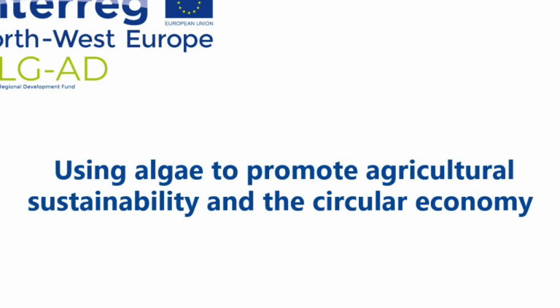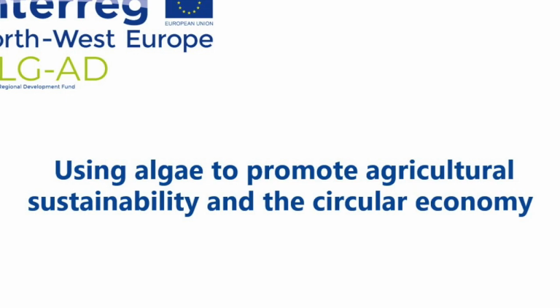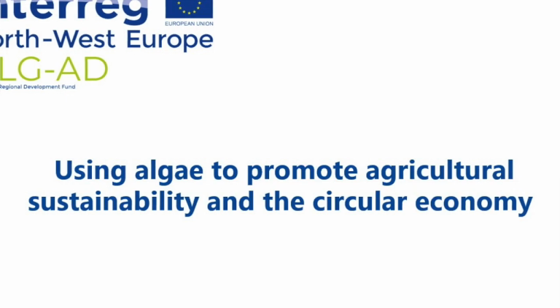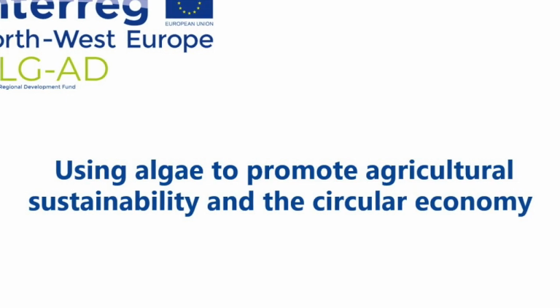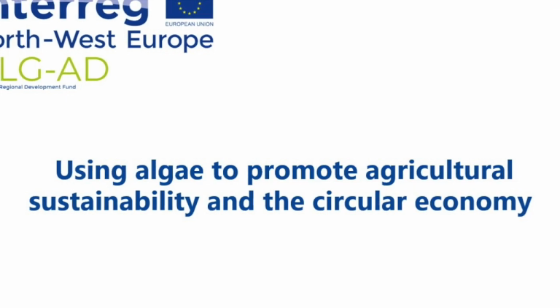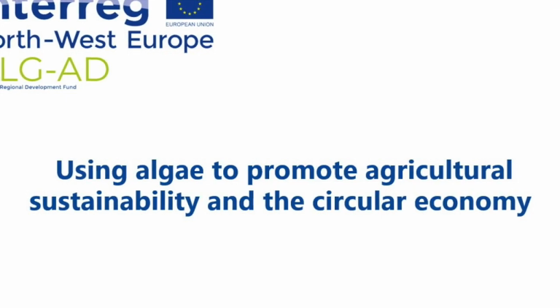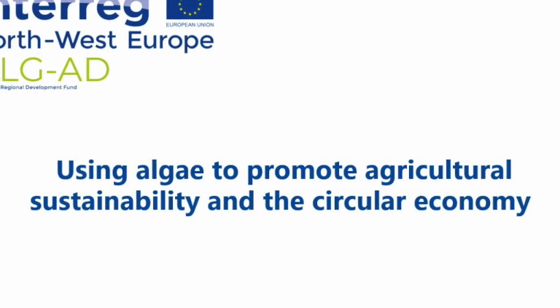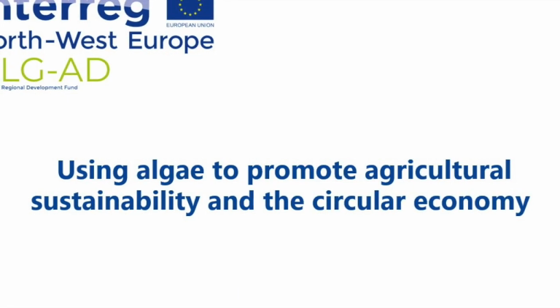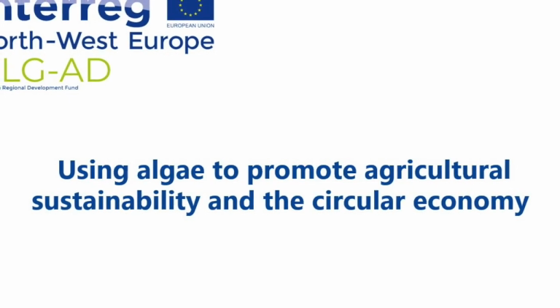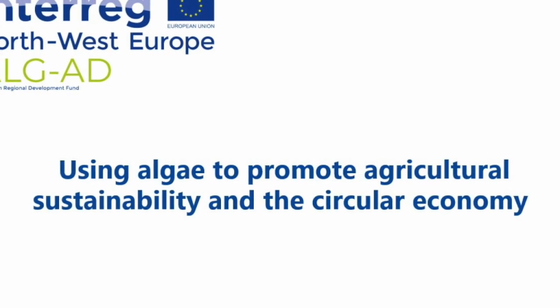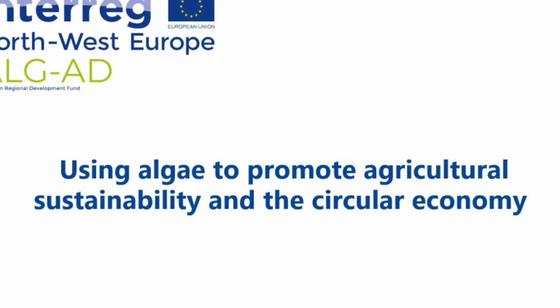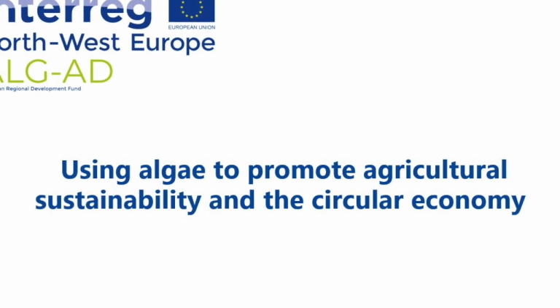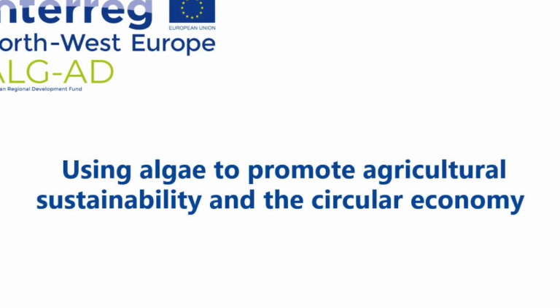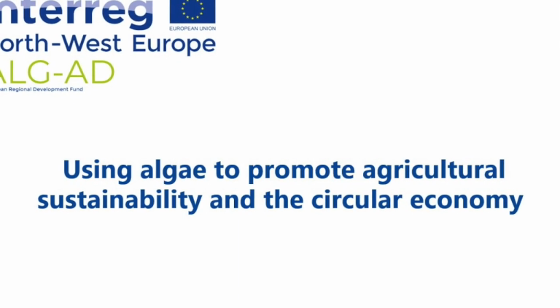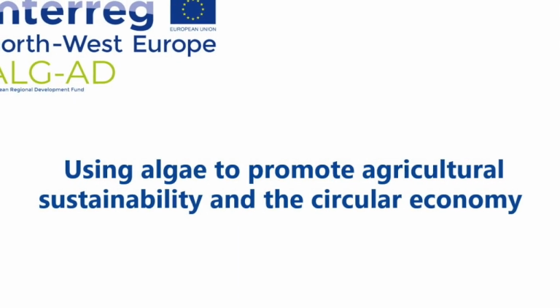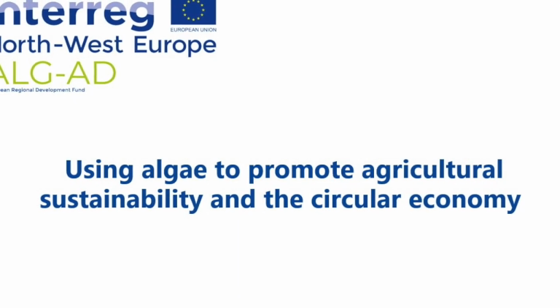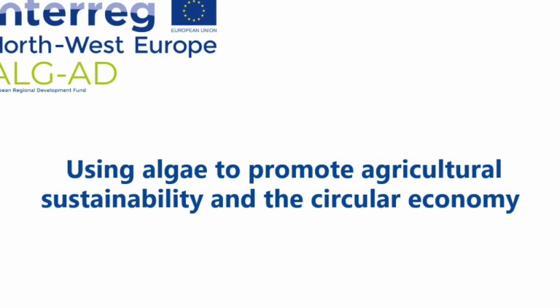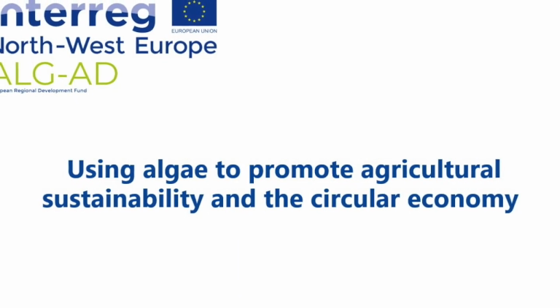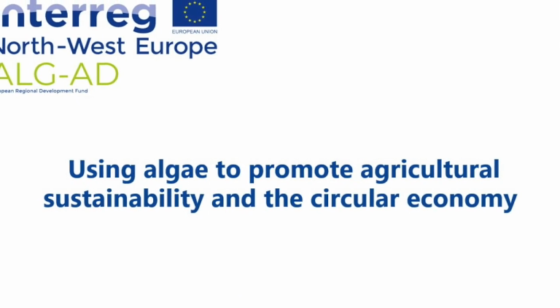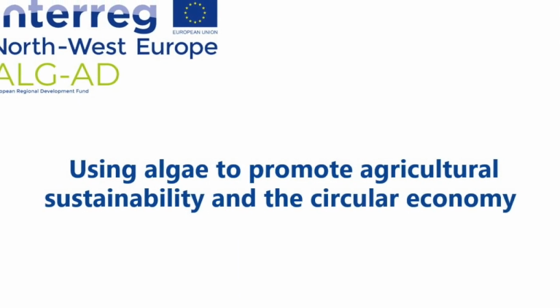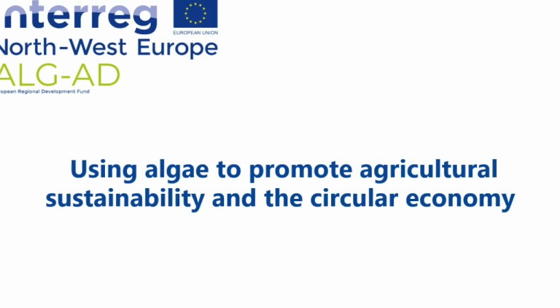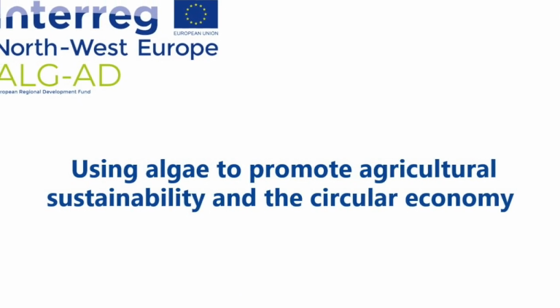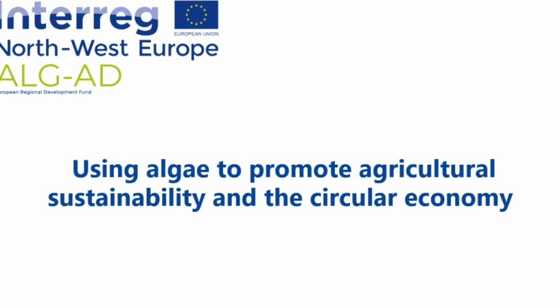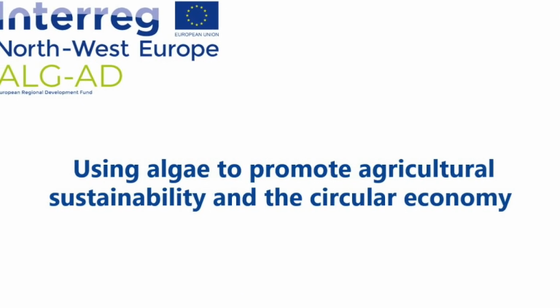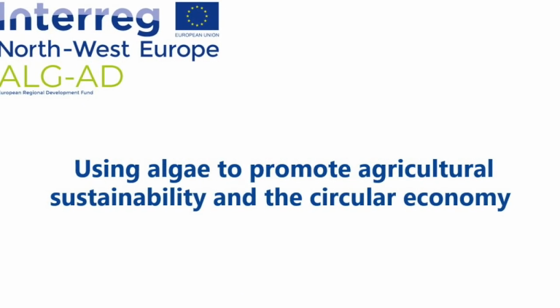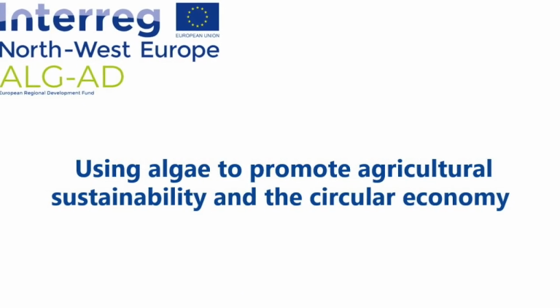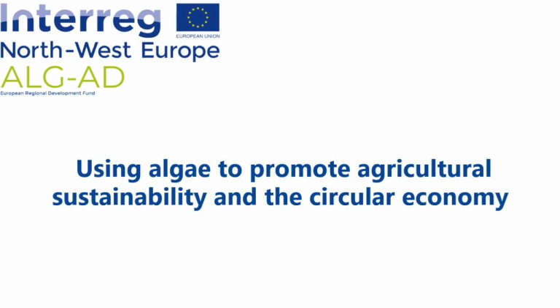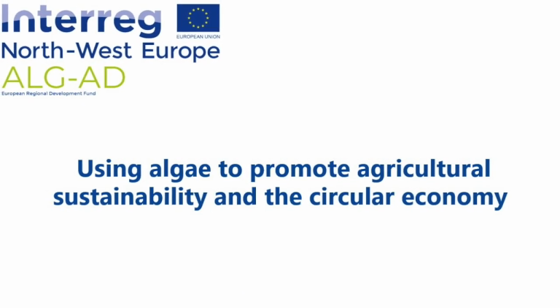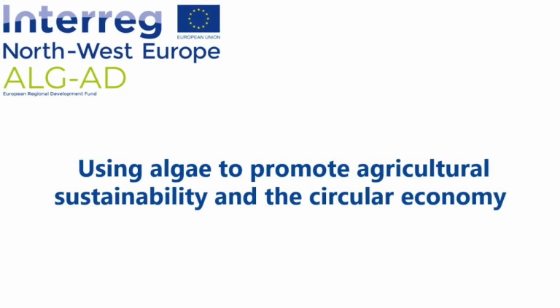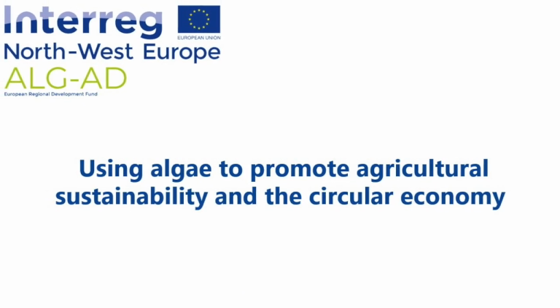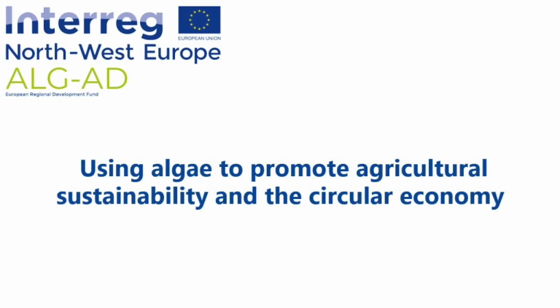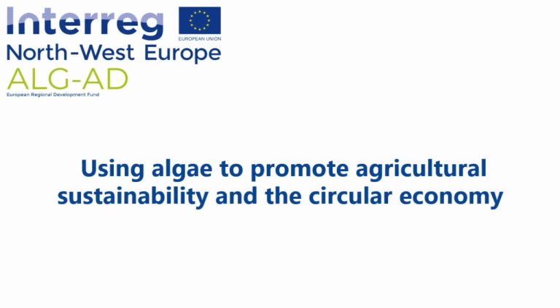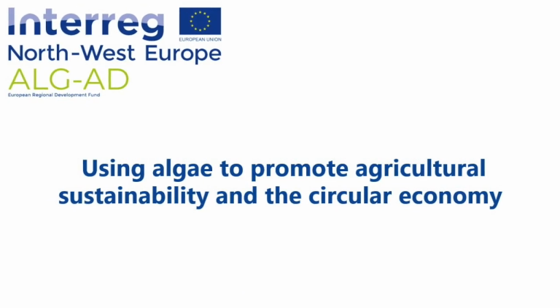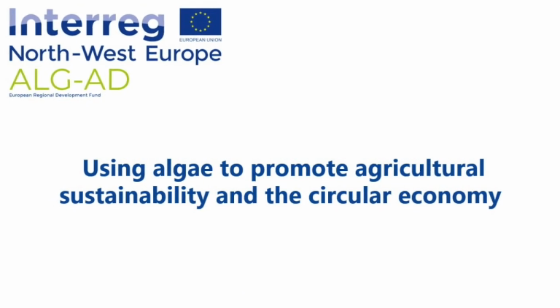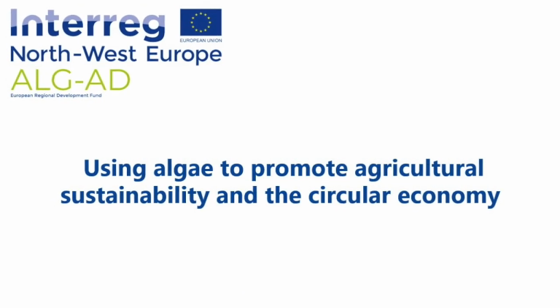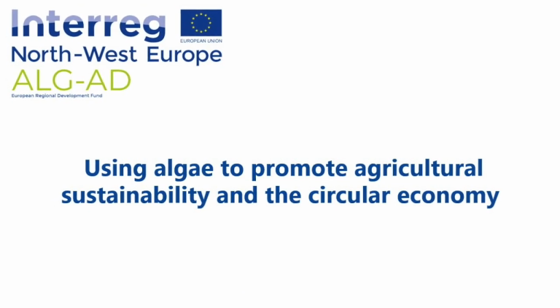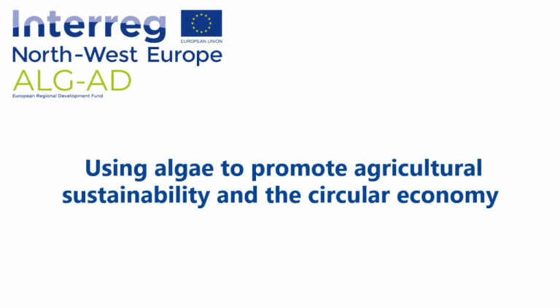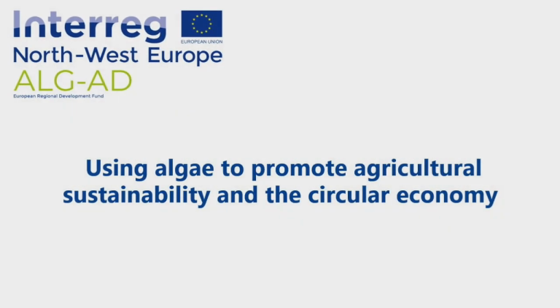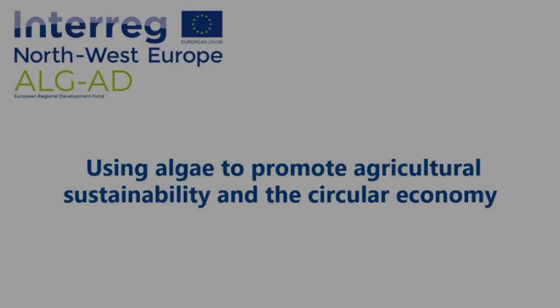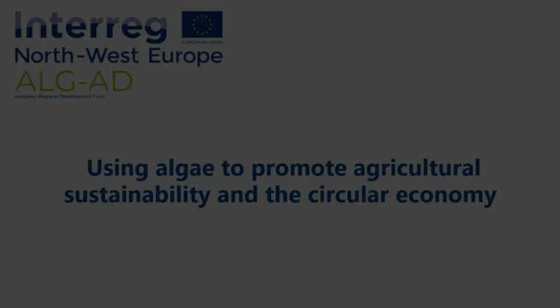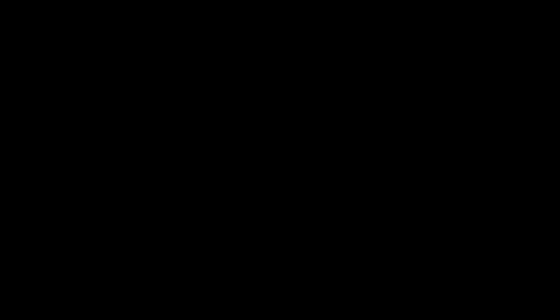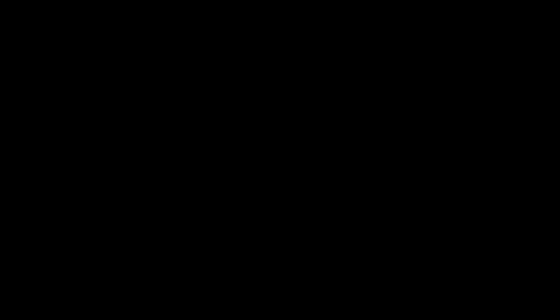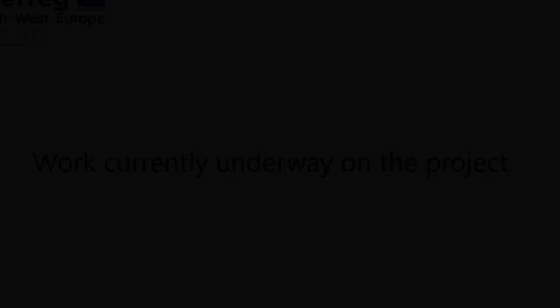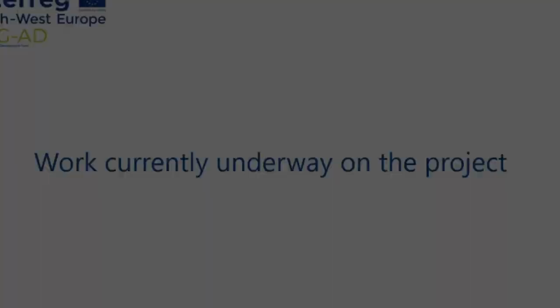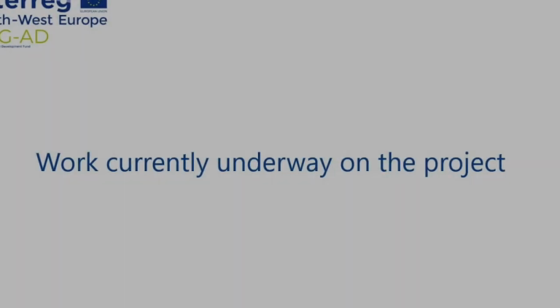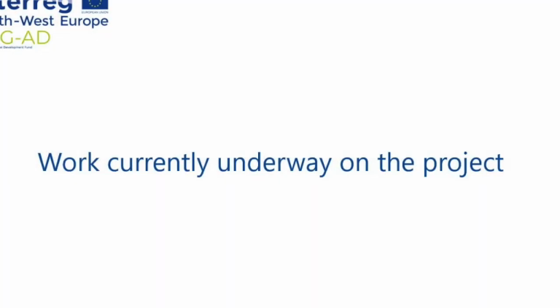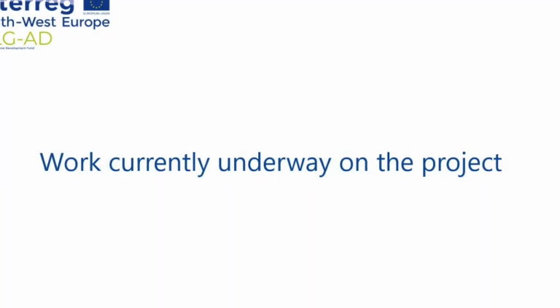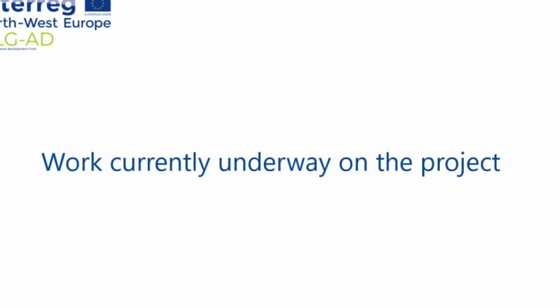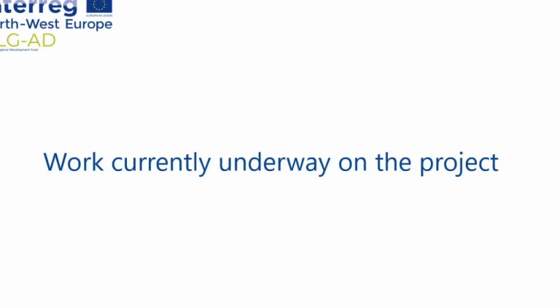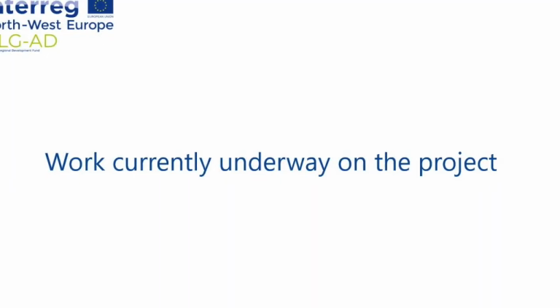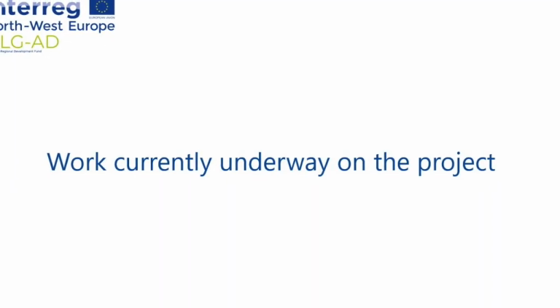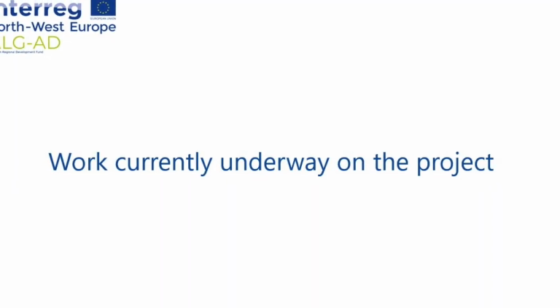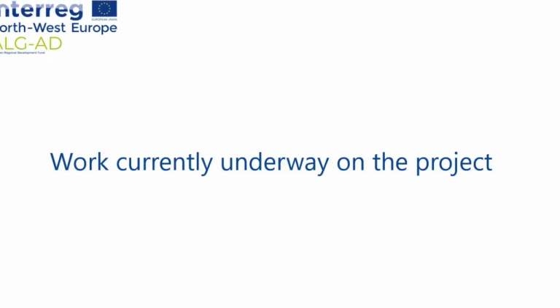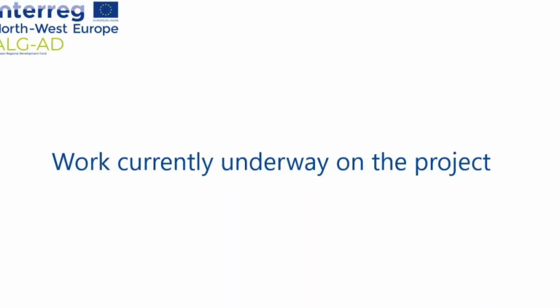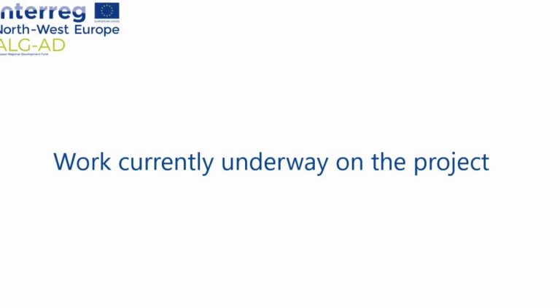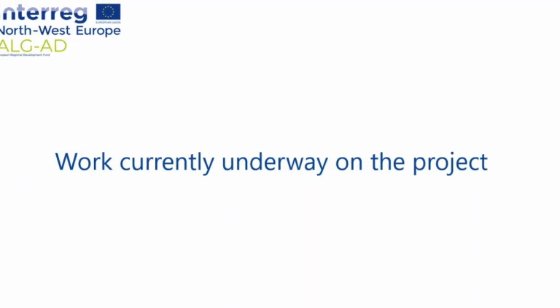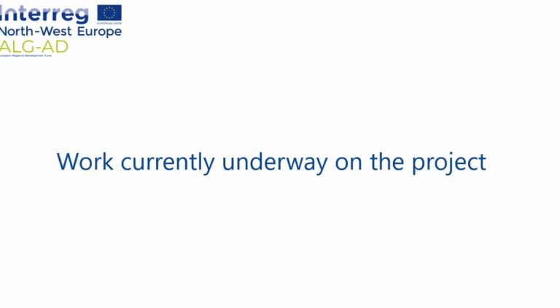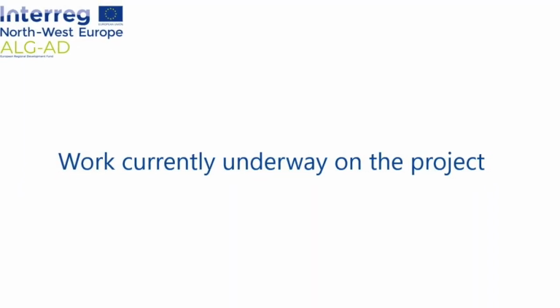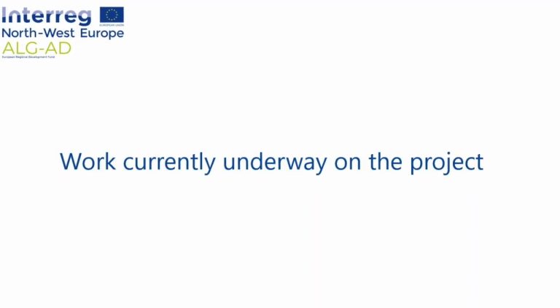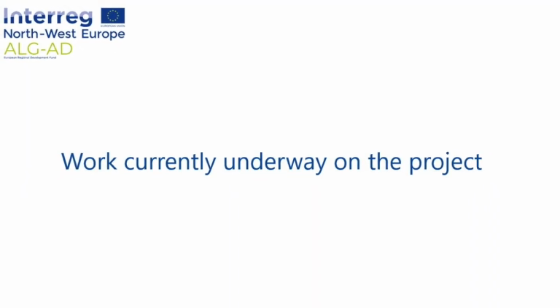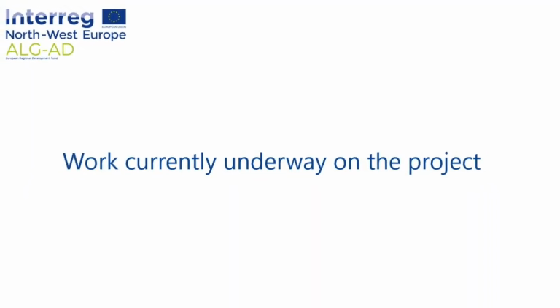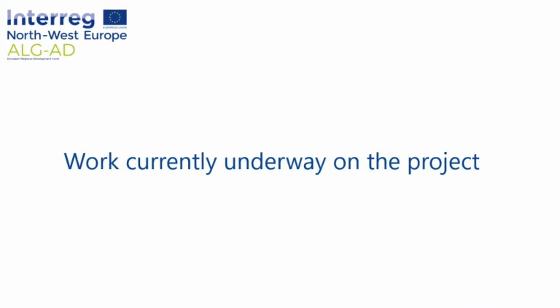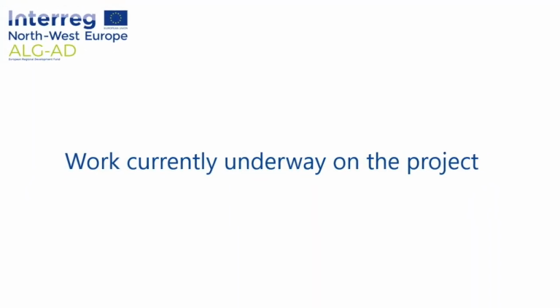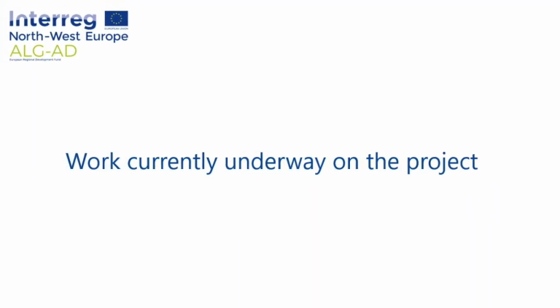Thank you for joining us. Today our AlgaeD video is going to be looking at the work currently underway on the project.